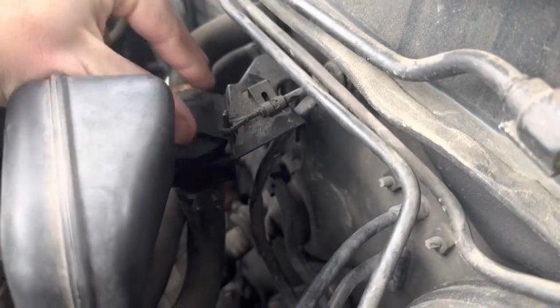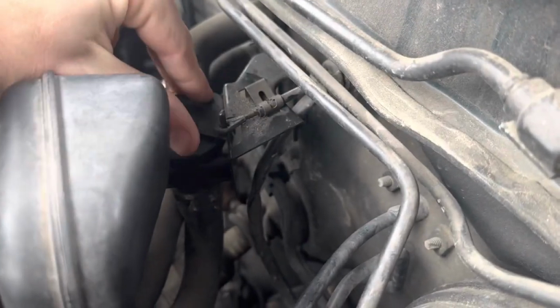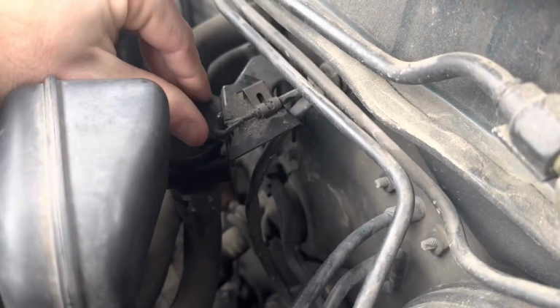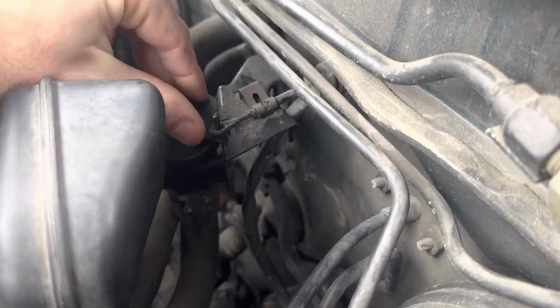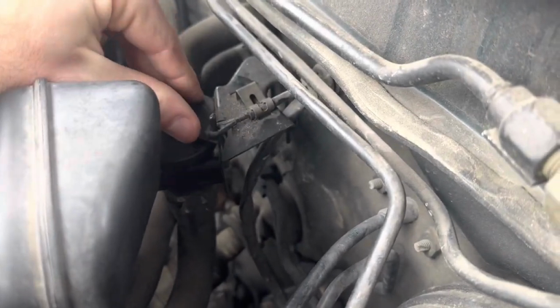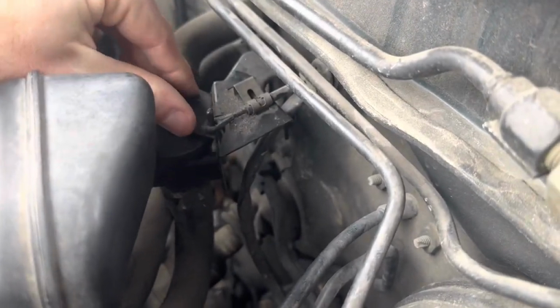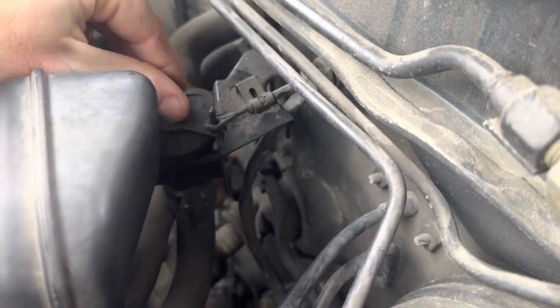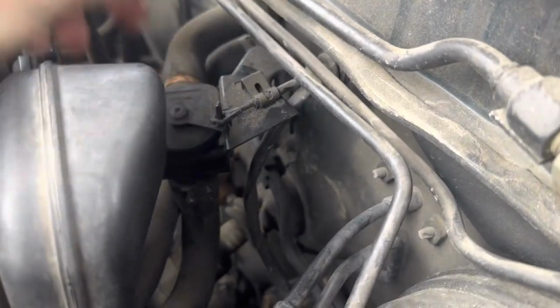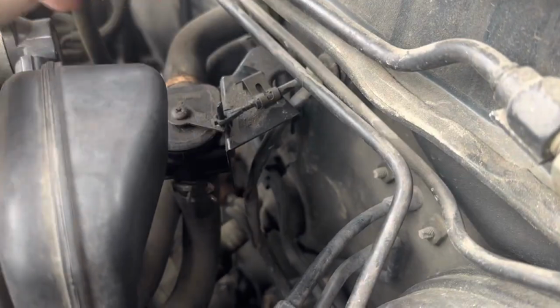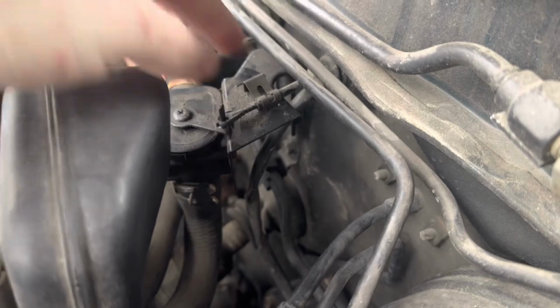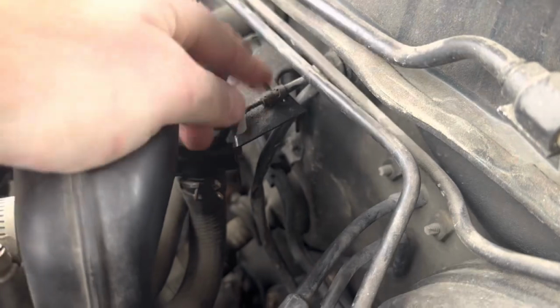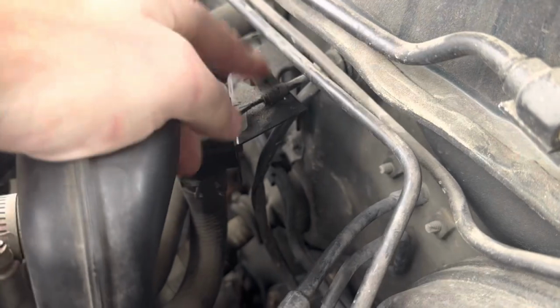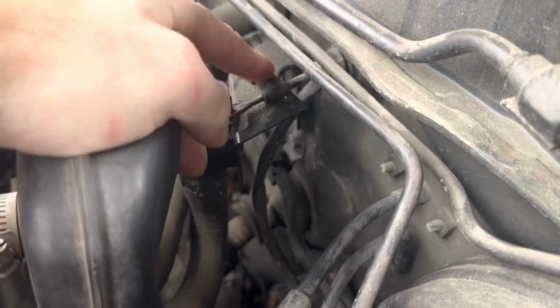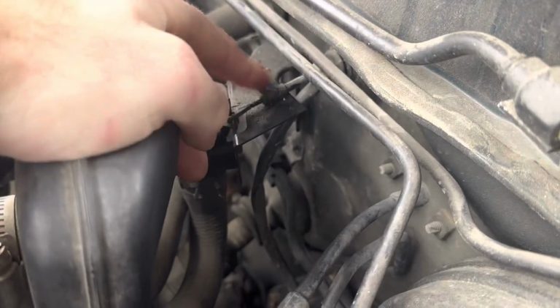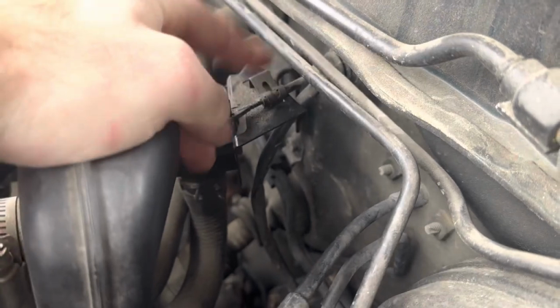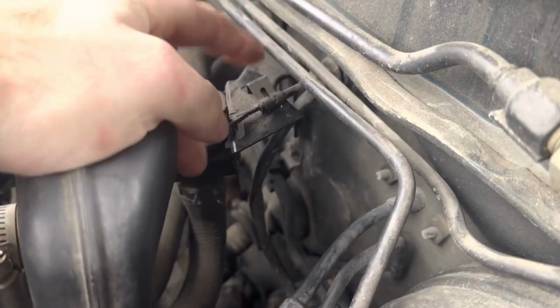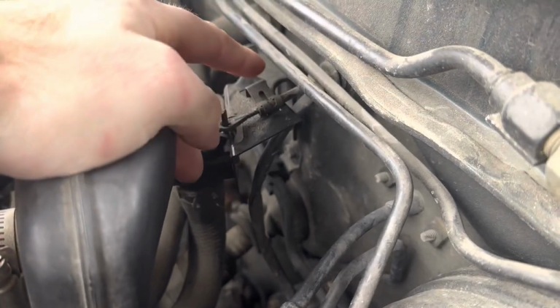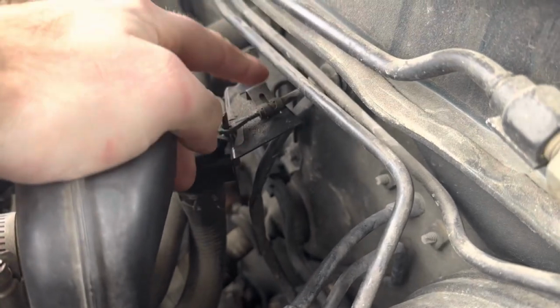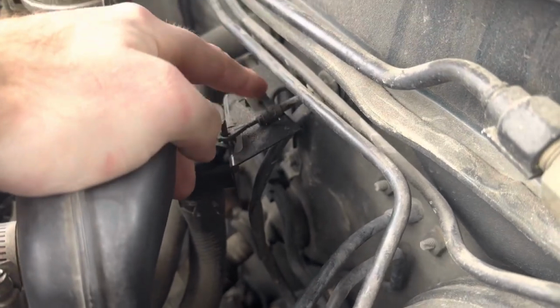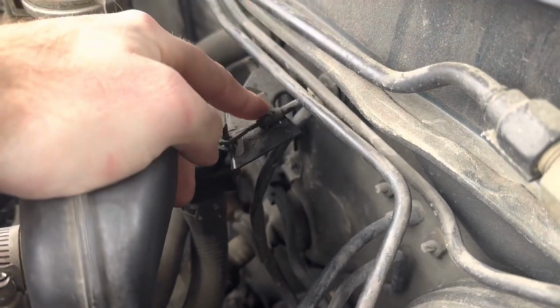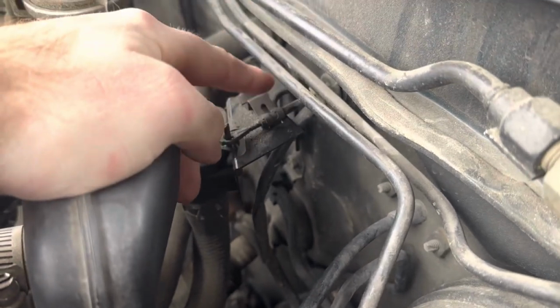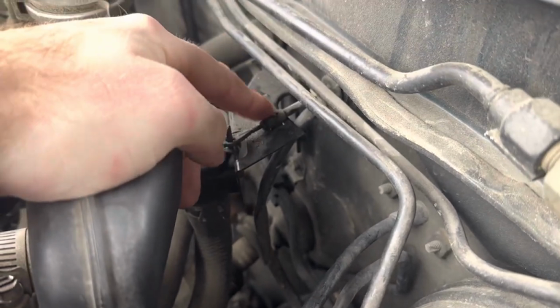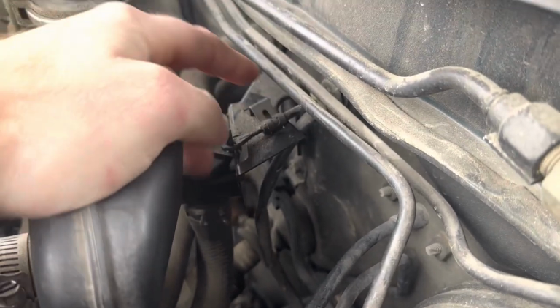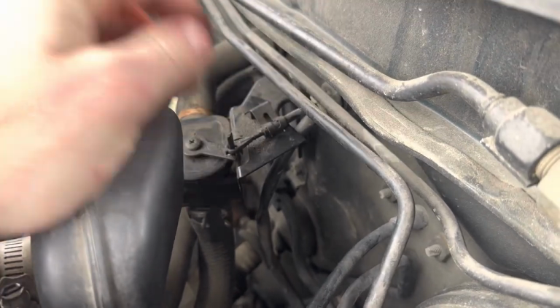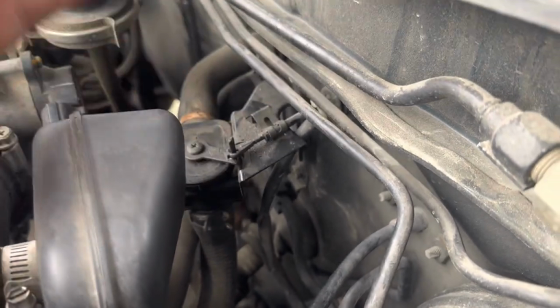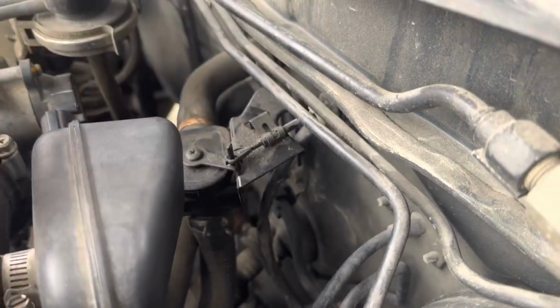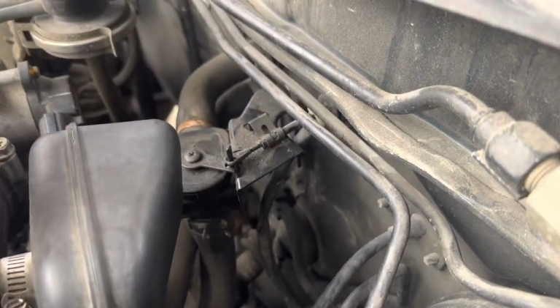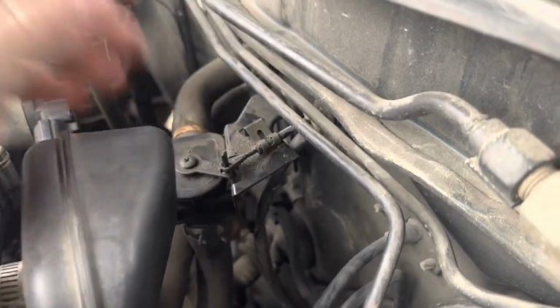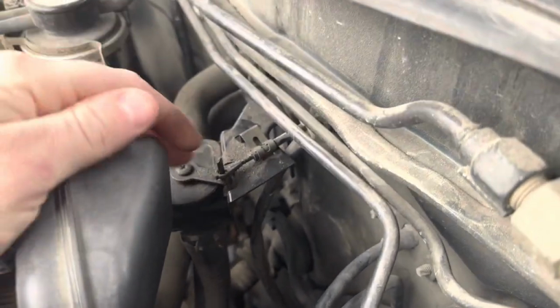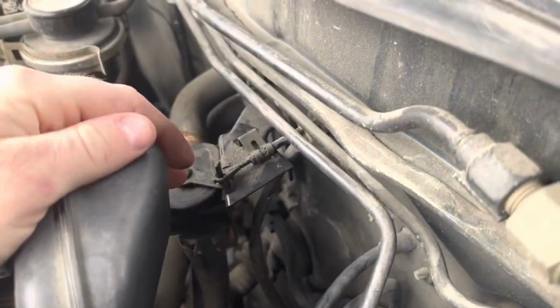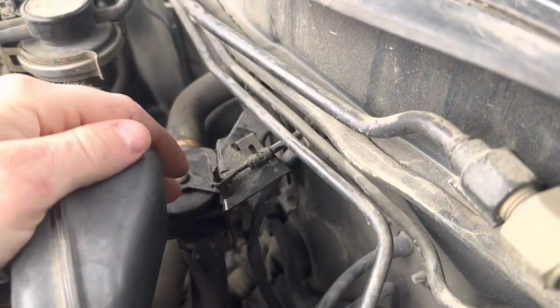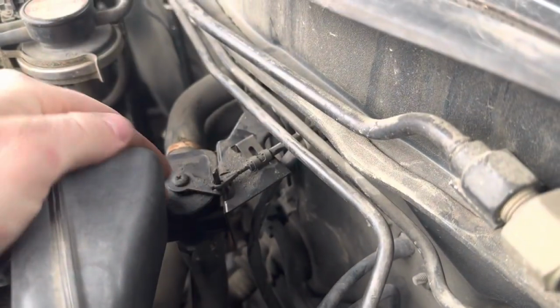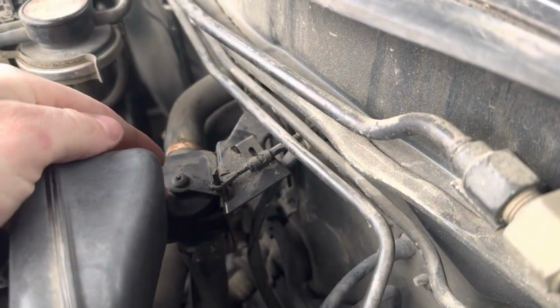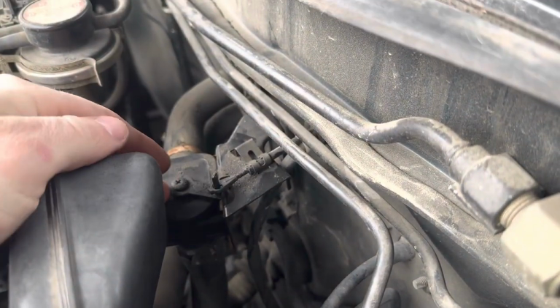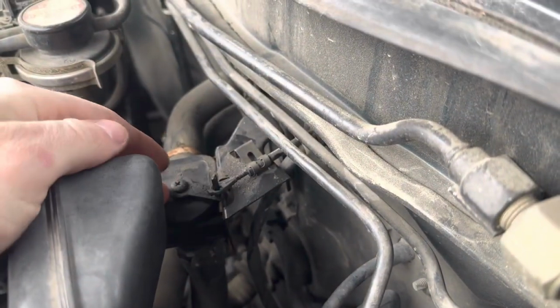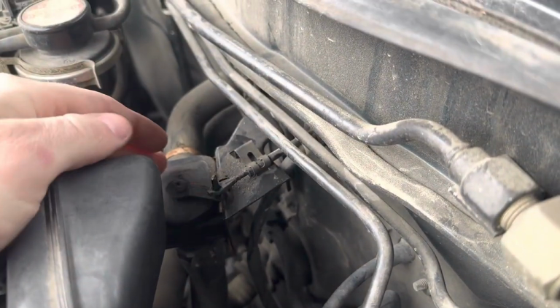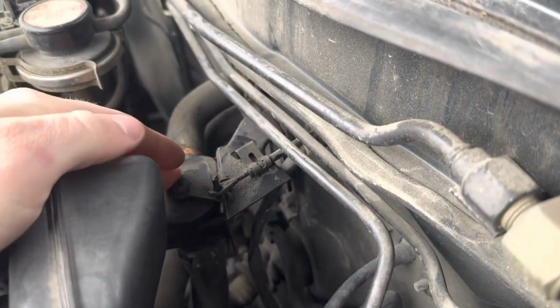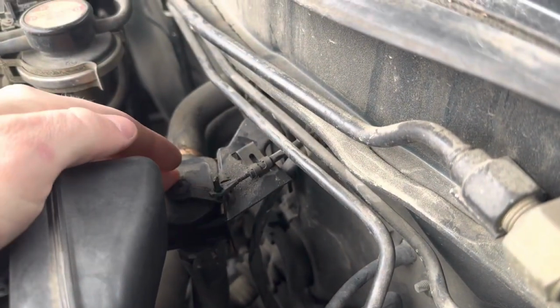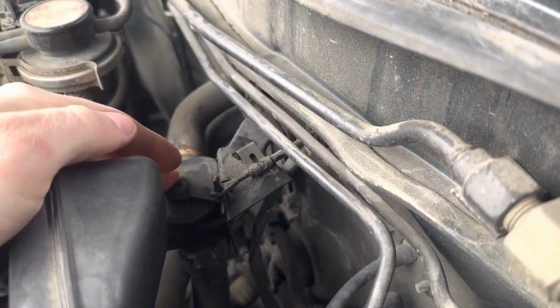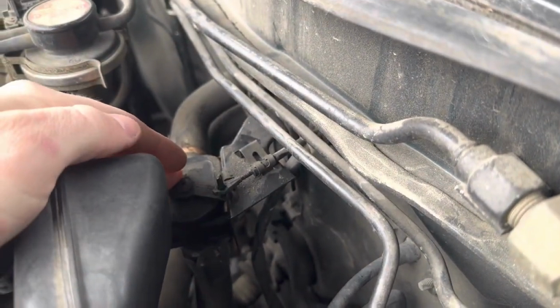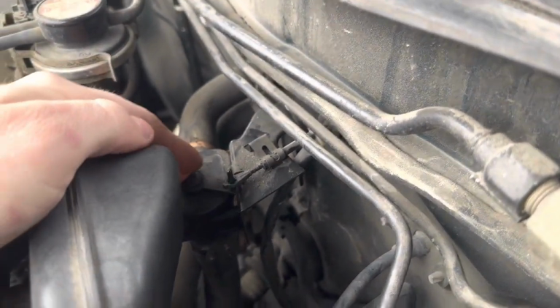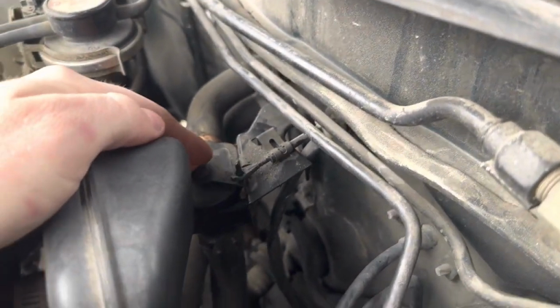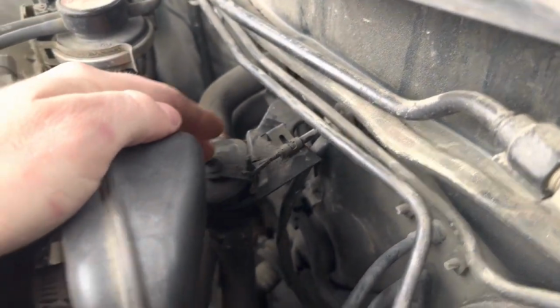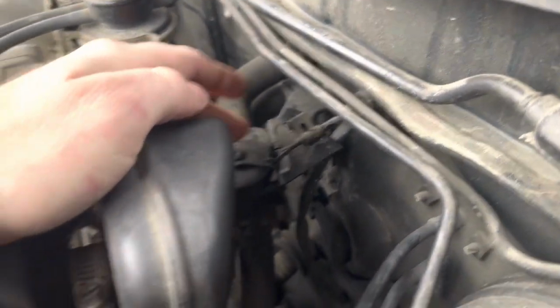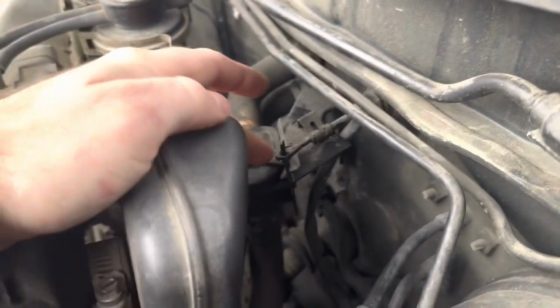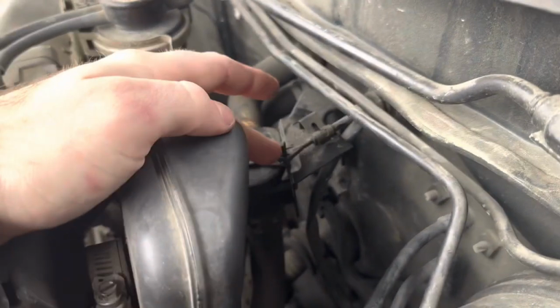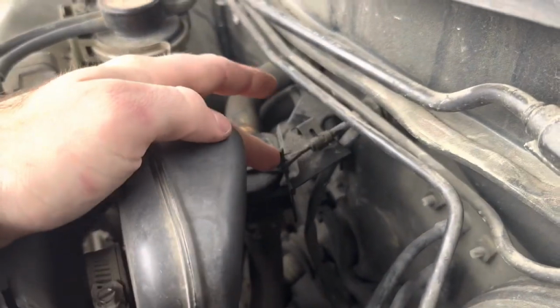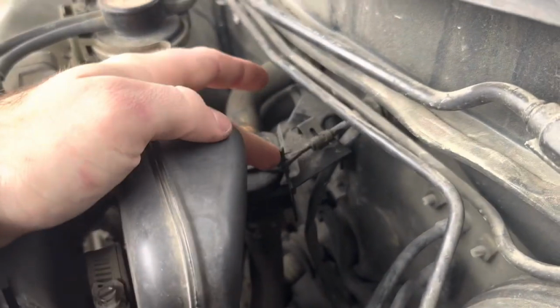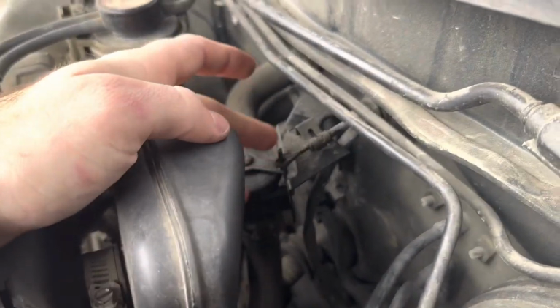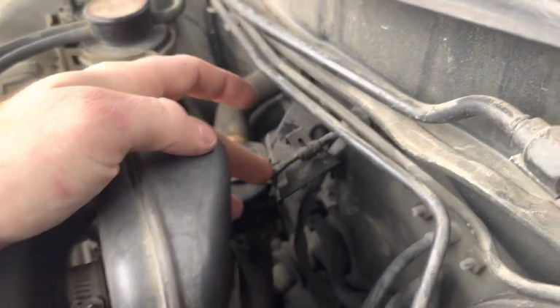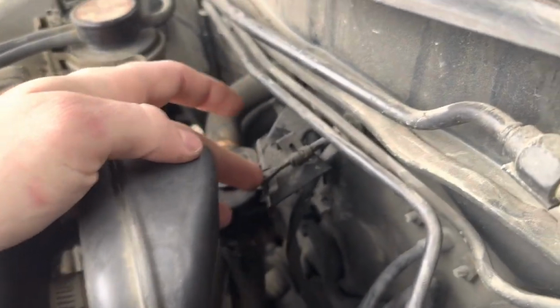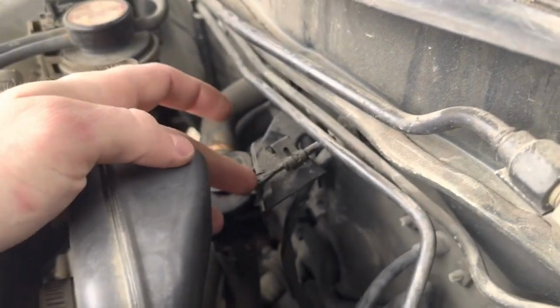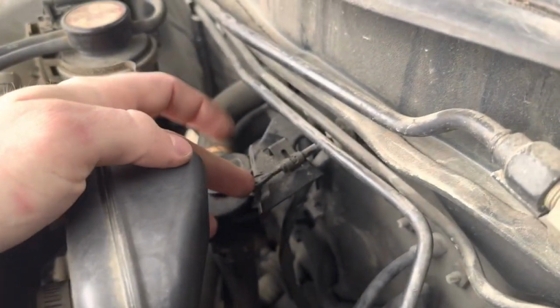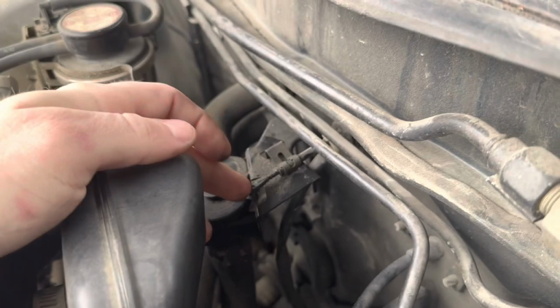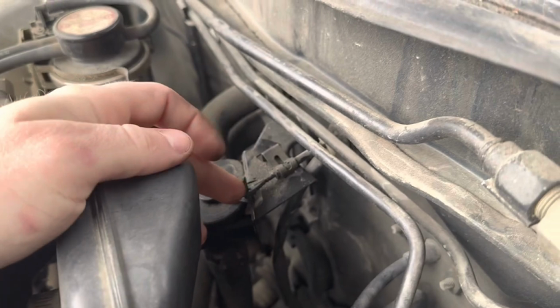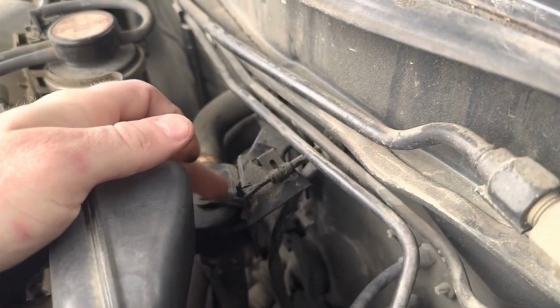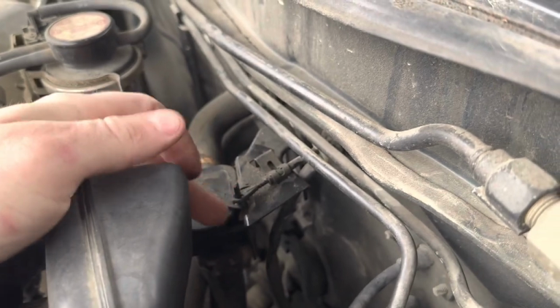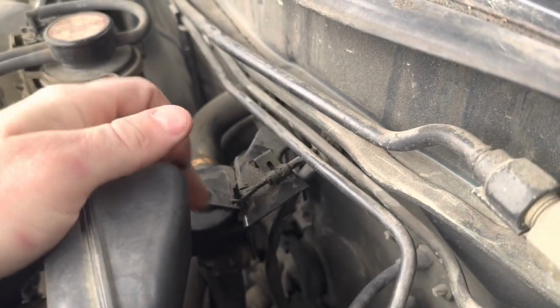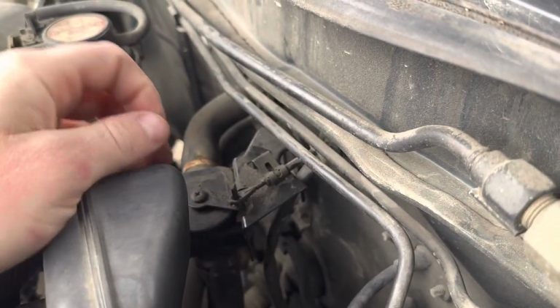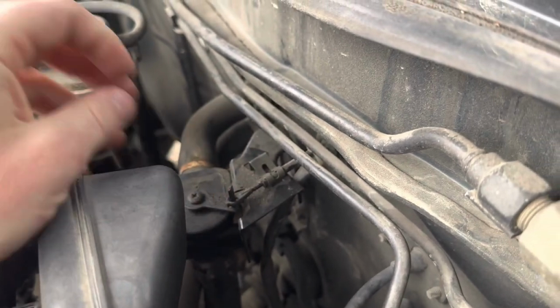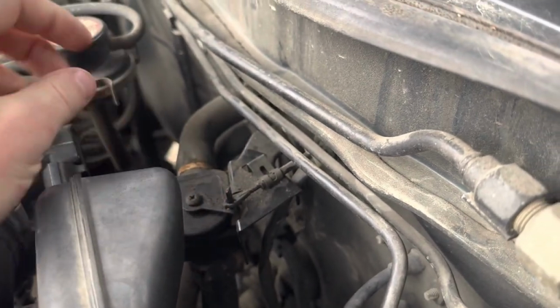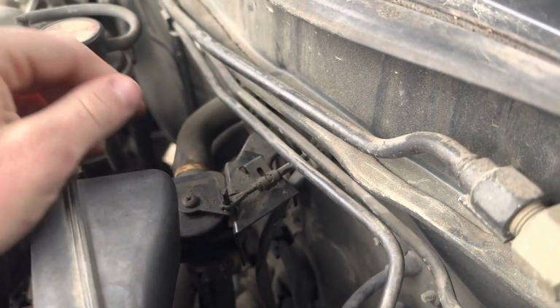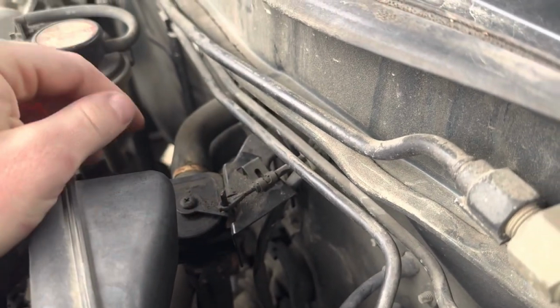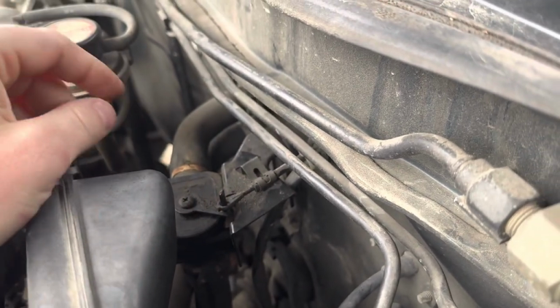My problem was that this cable had stretched over the 25 years that this car has been around, and it was no longer opening the valve all the way.